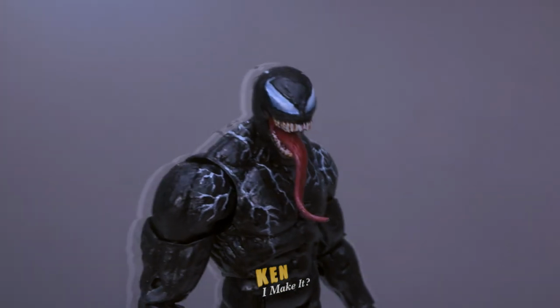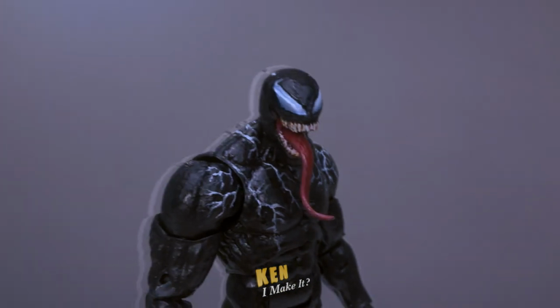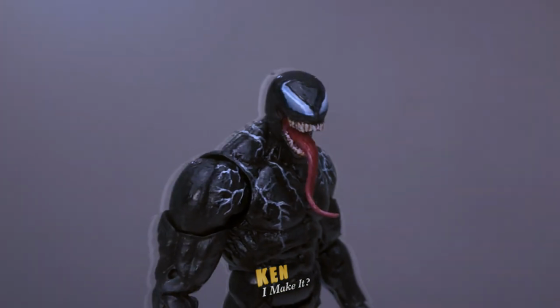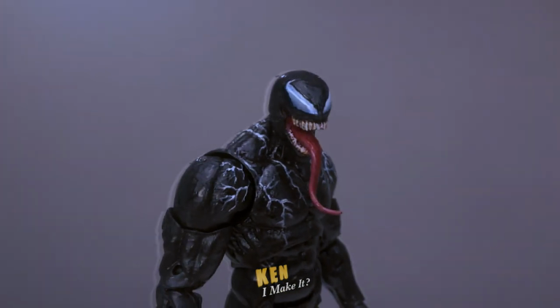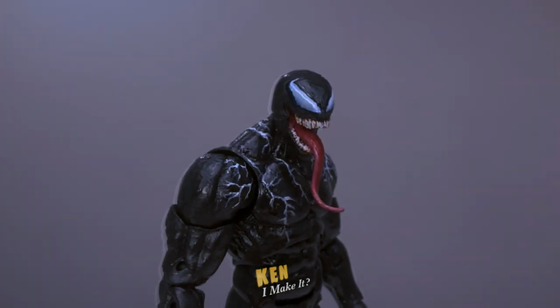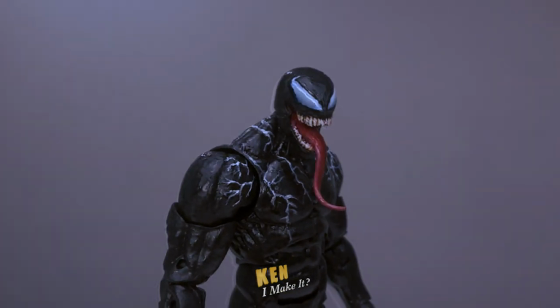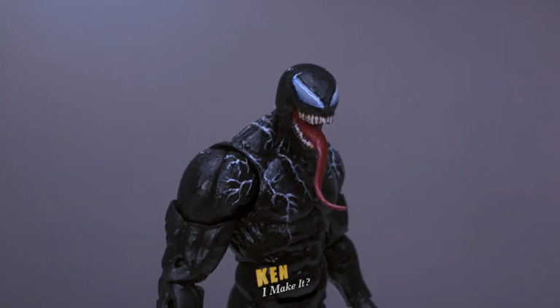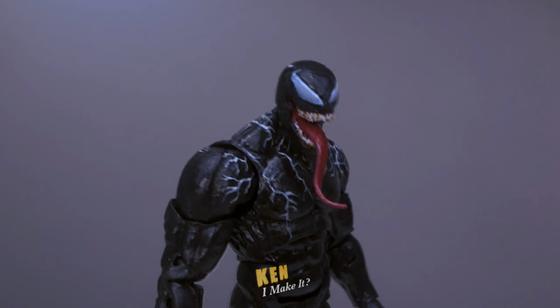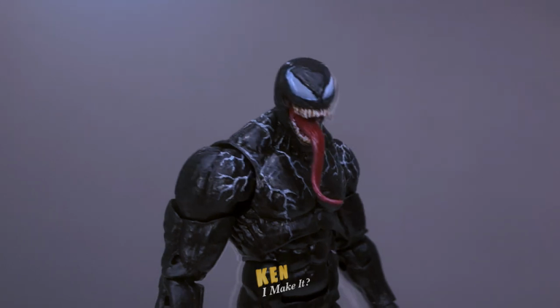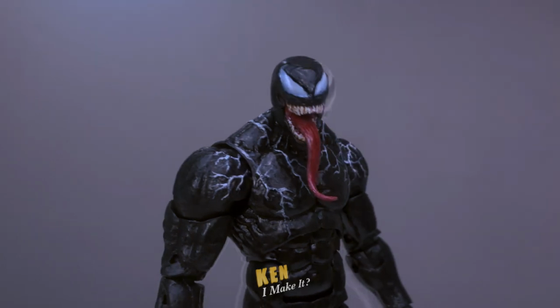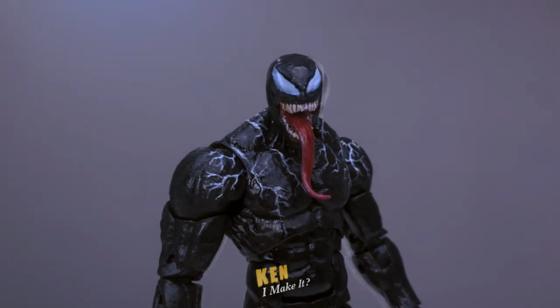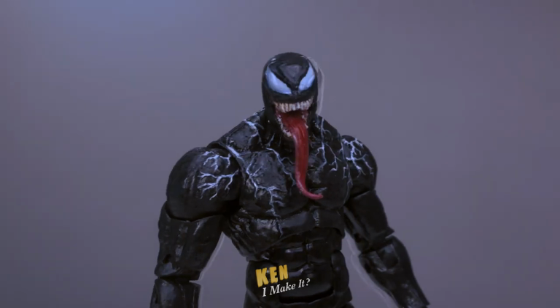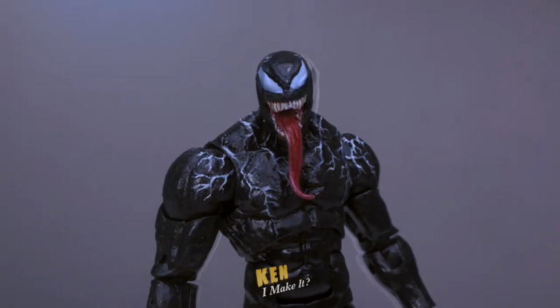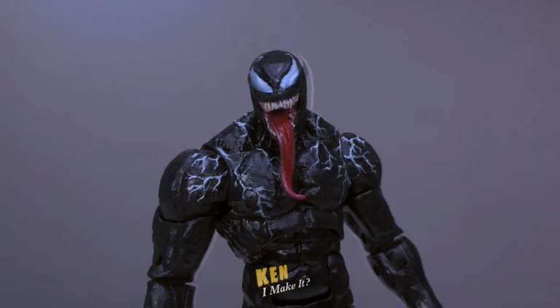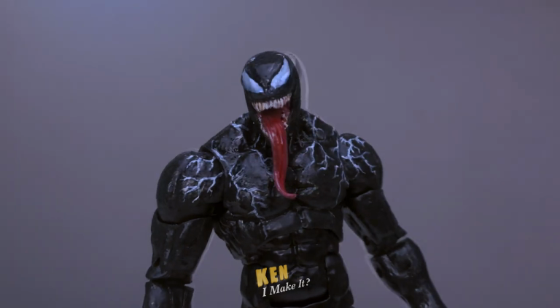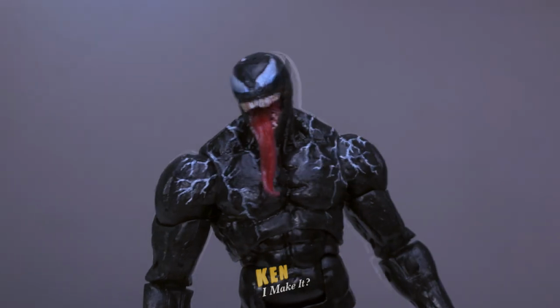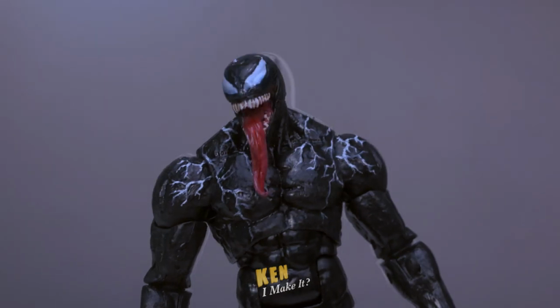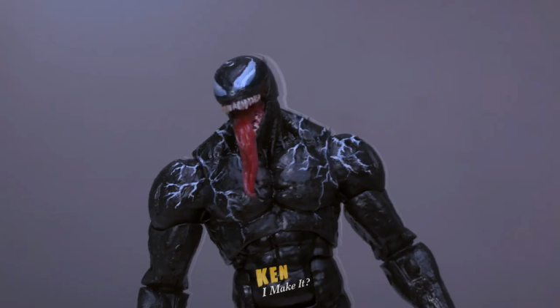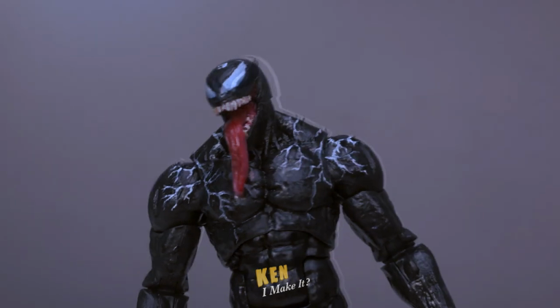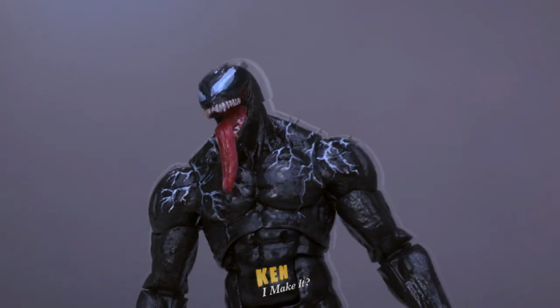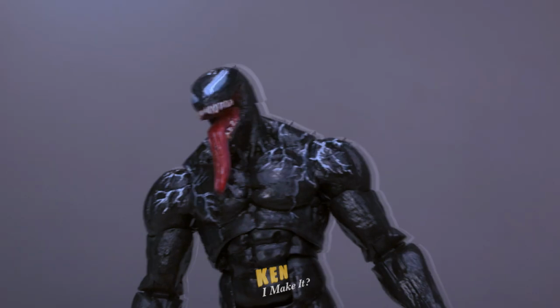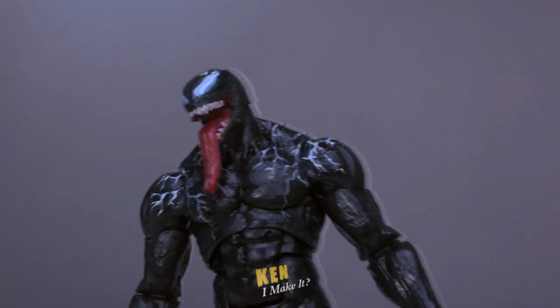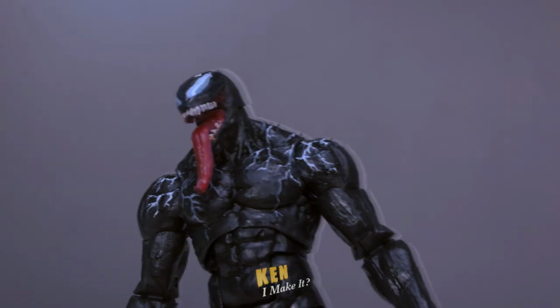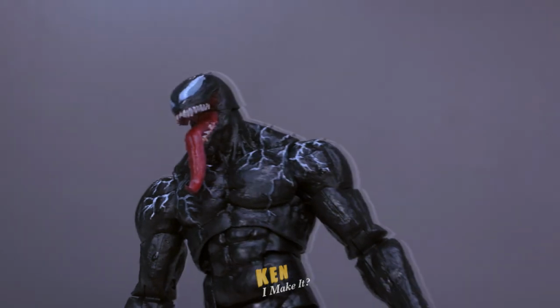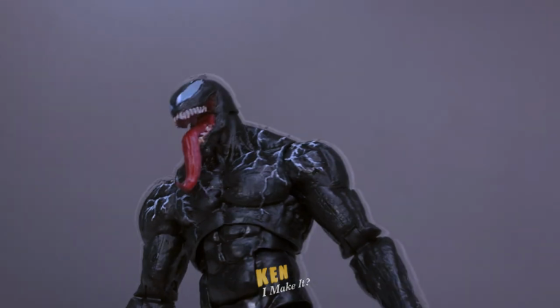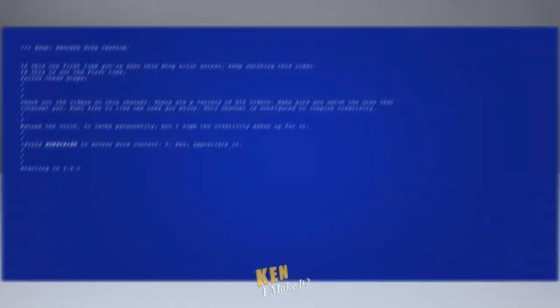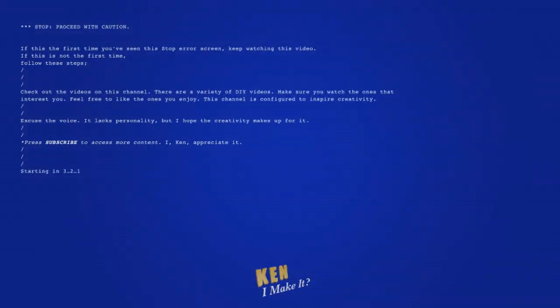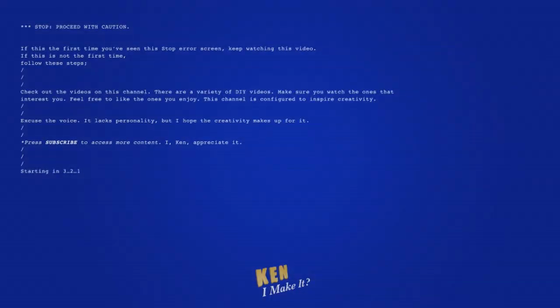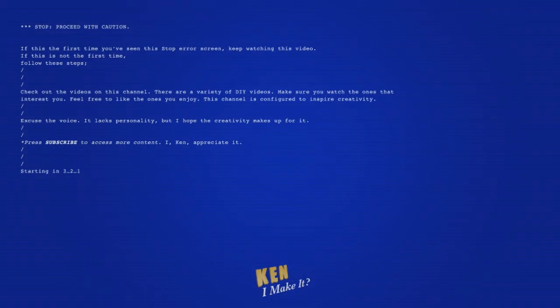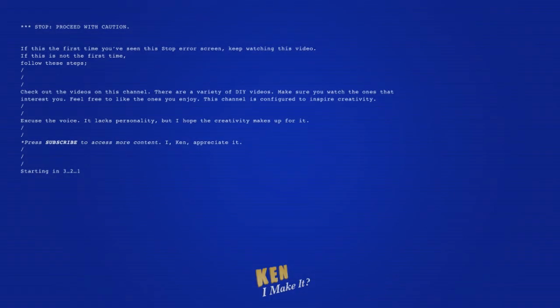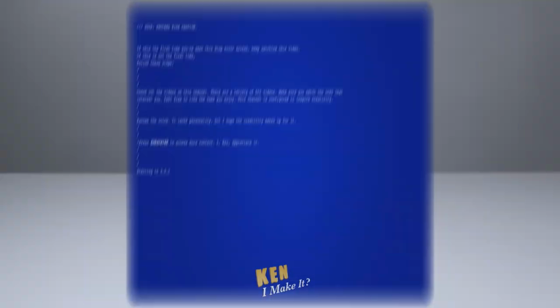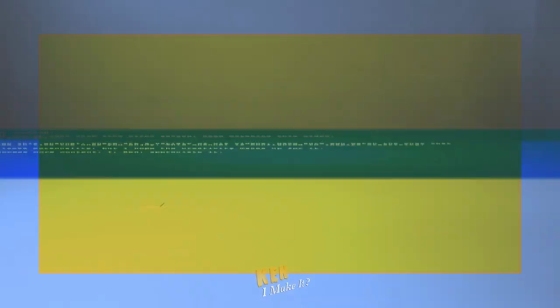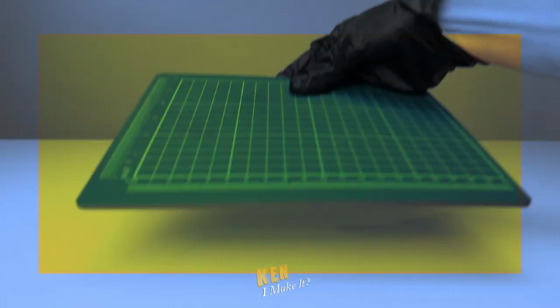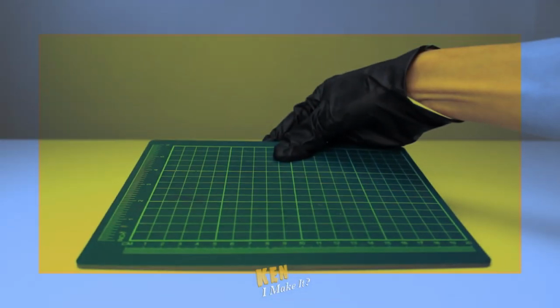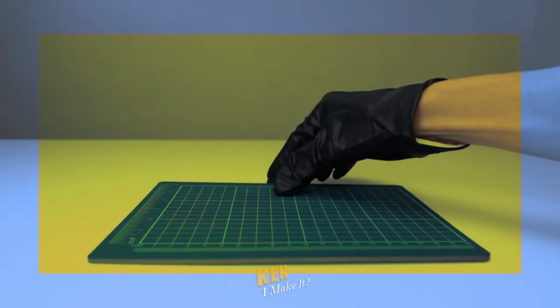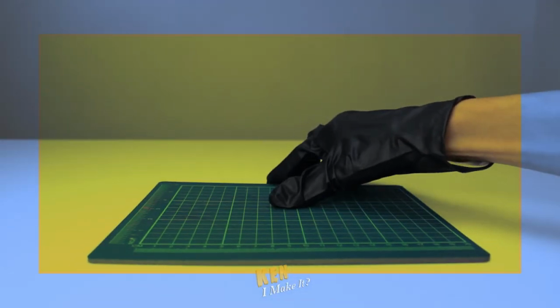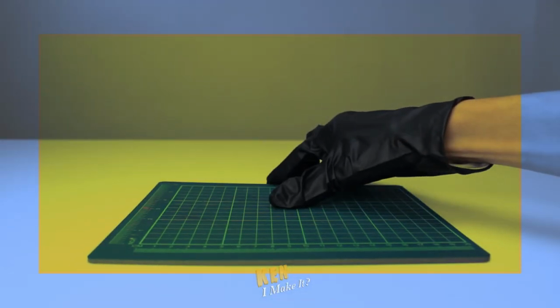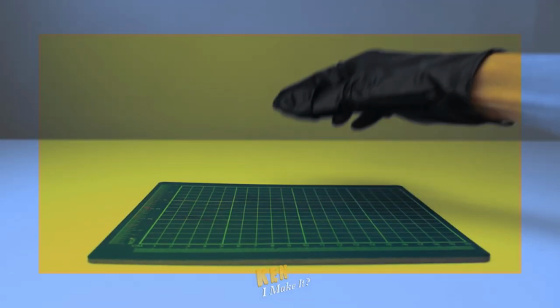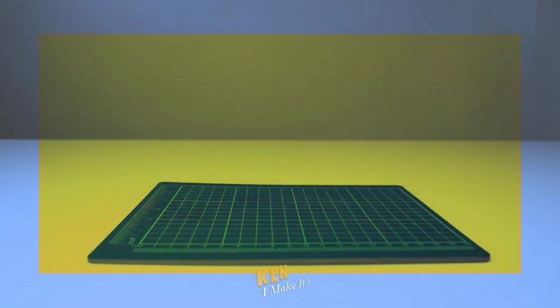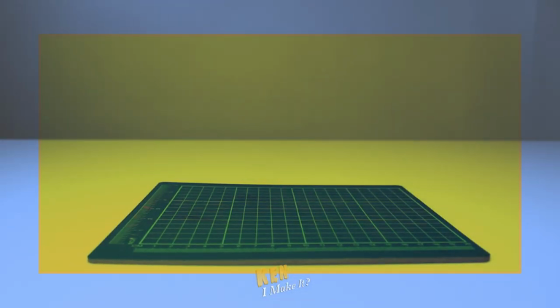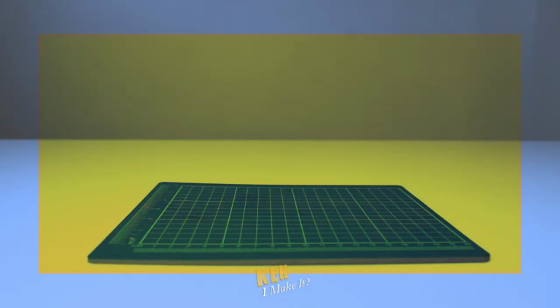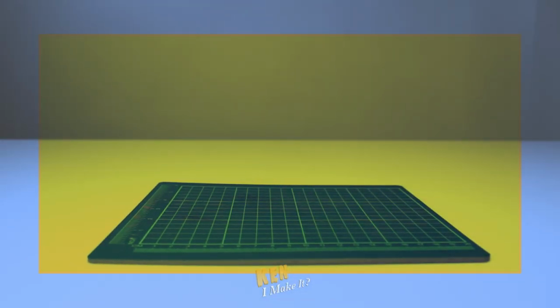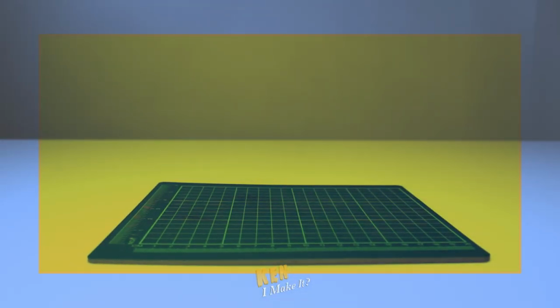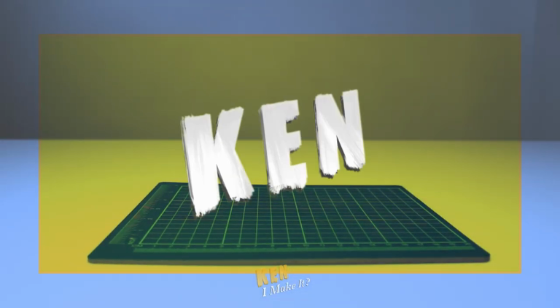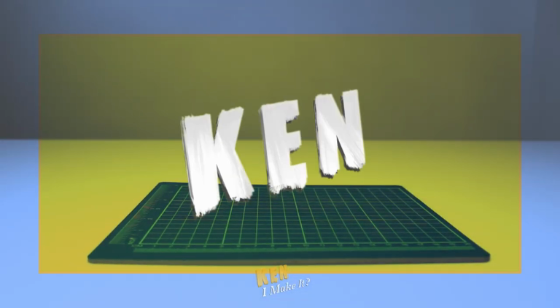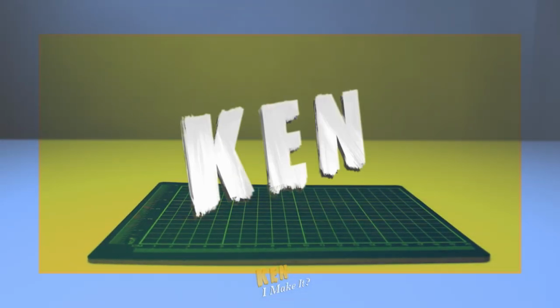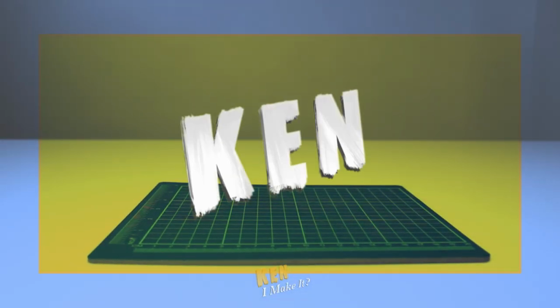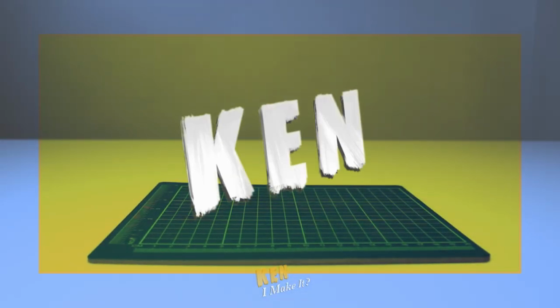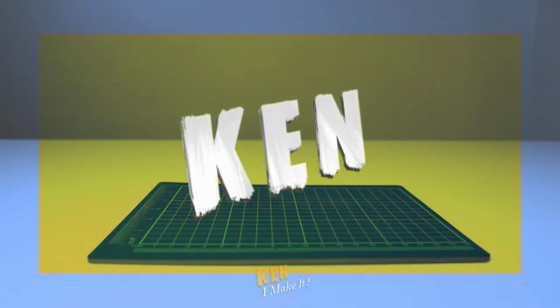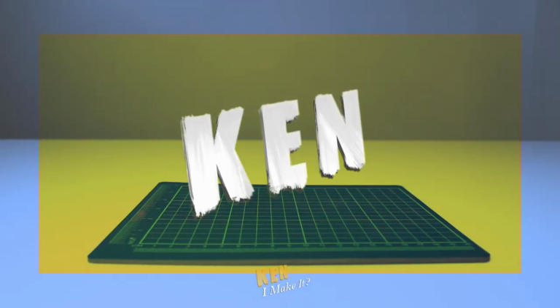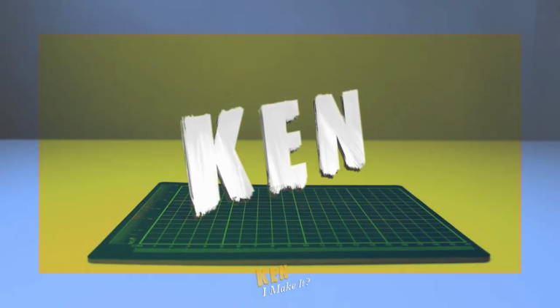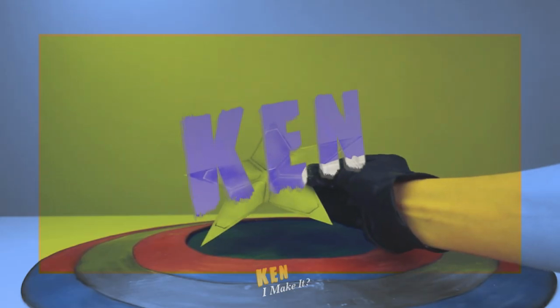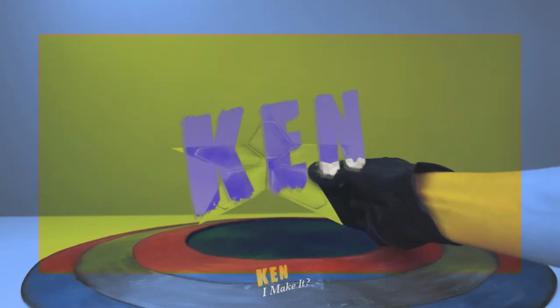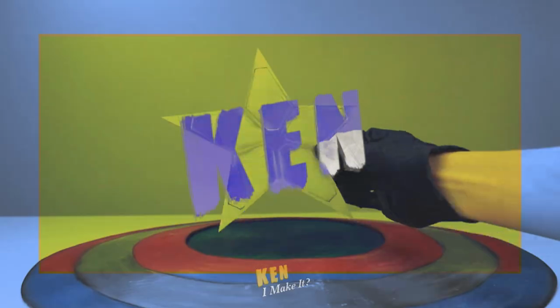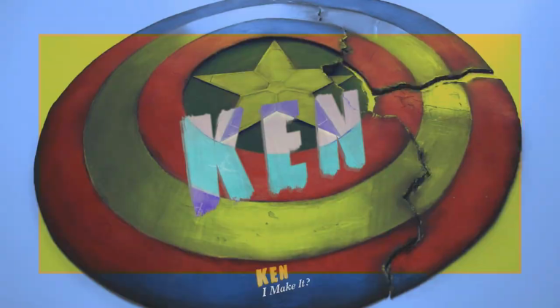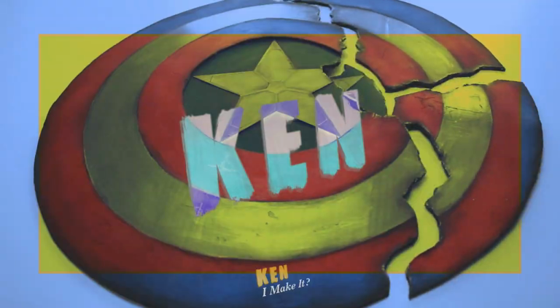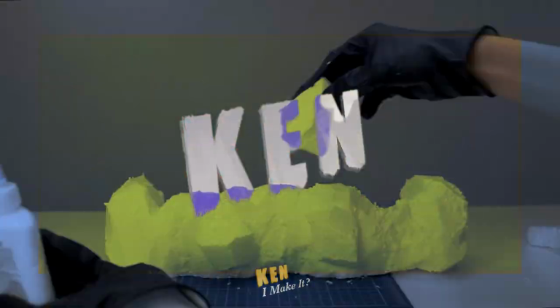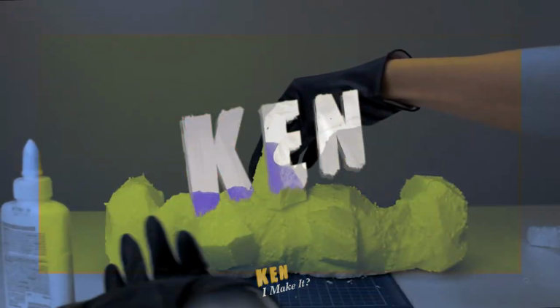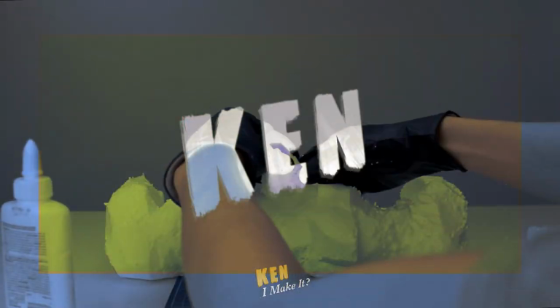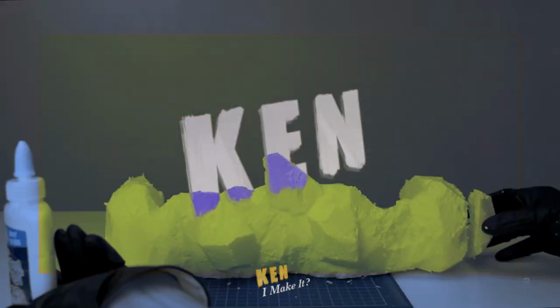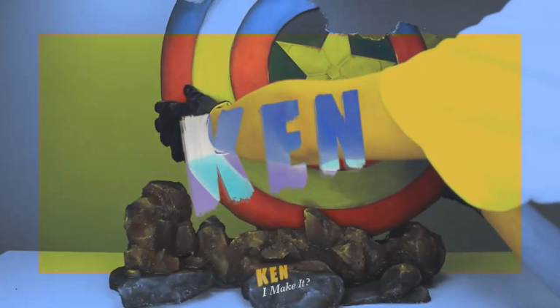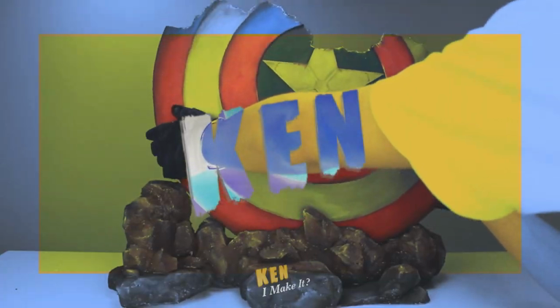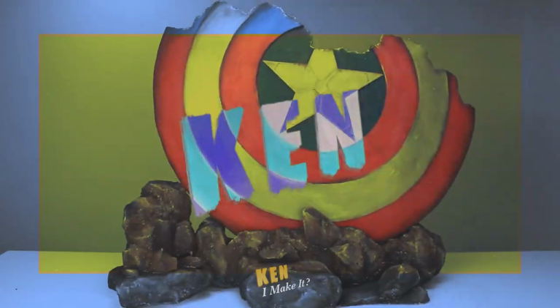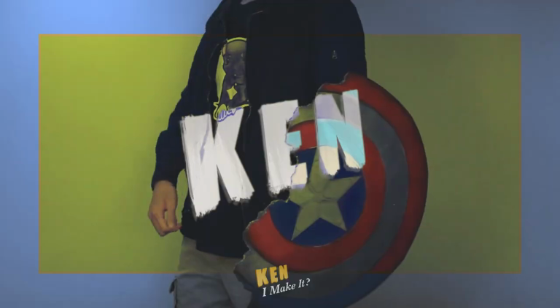Look how slimy and gross it looks! Hello, this is Ken. I like making things.